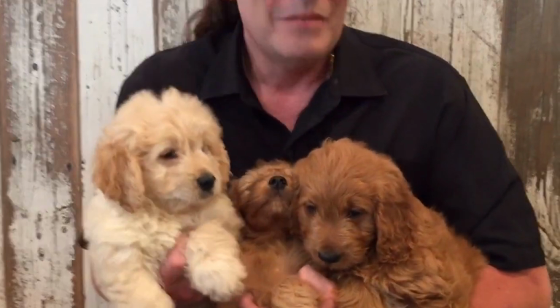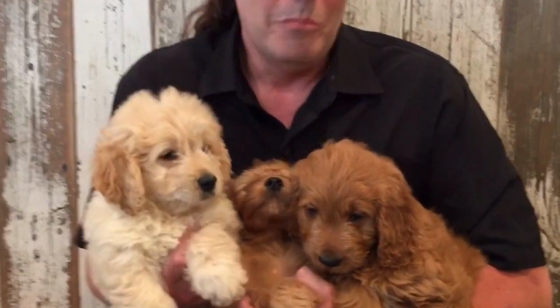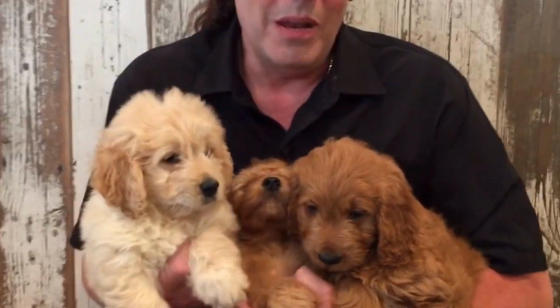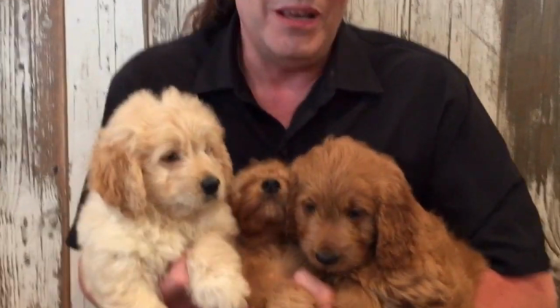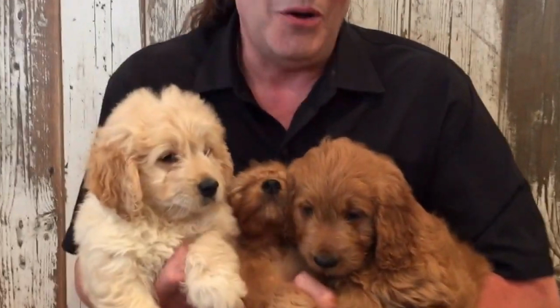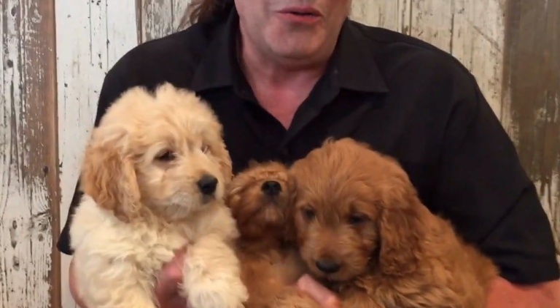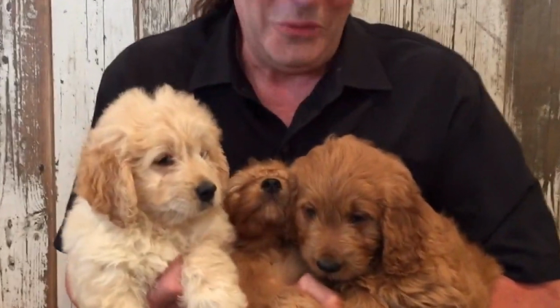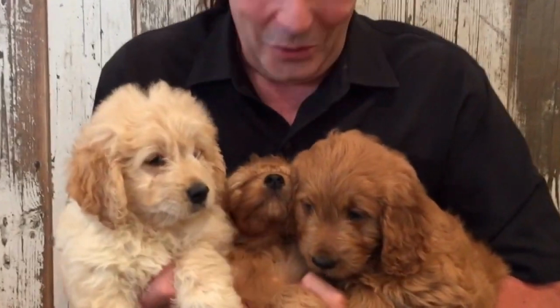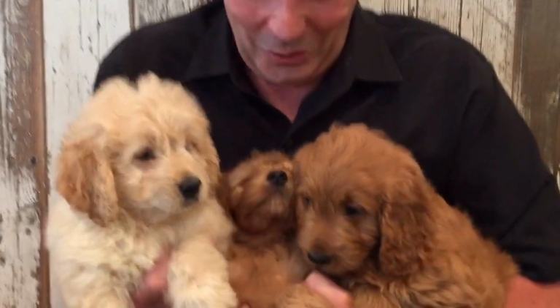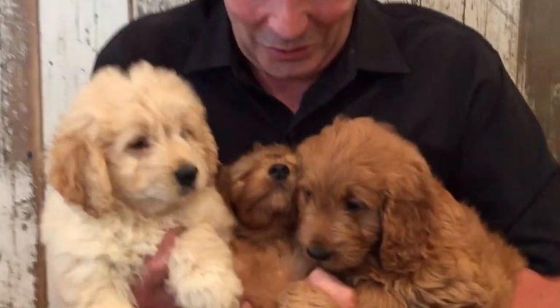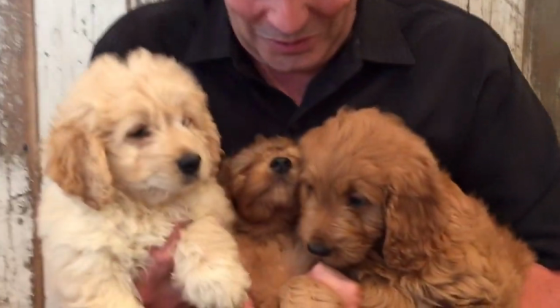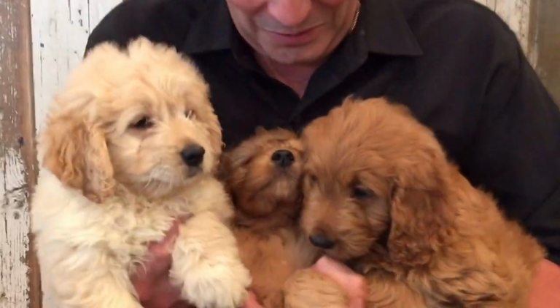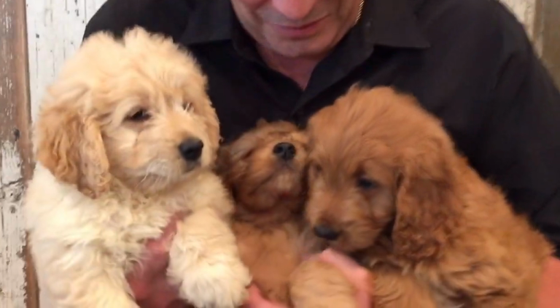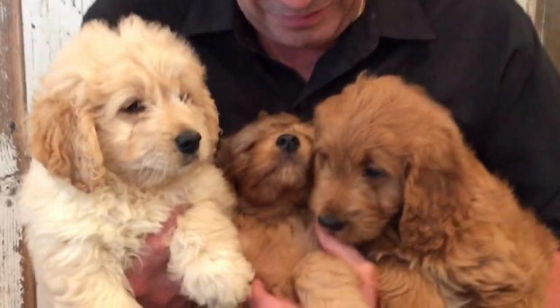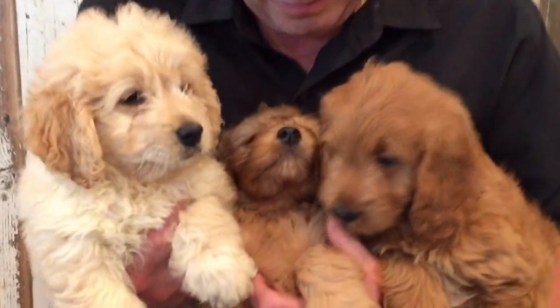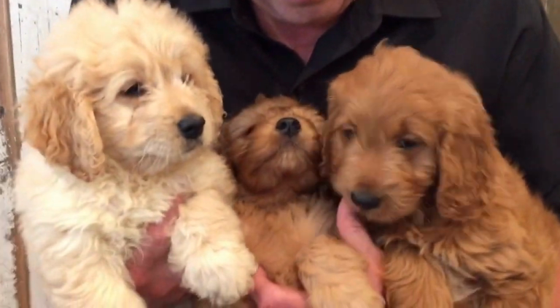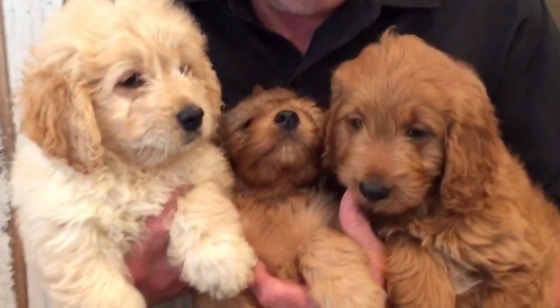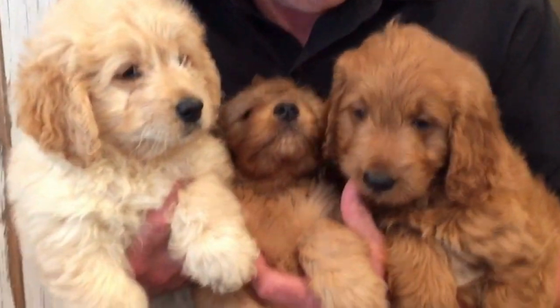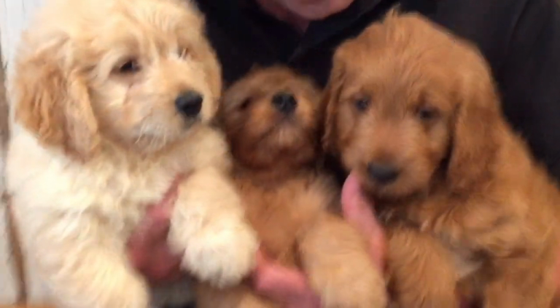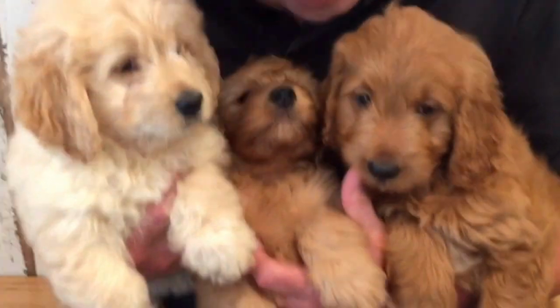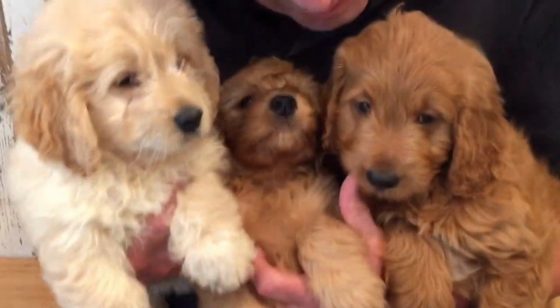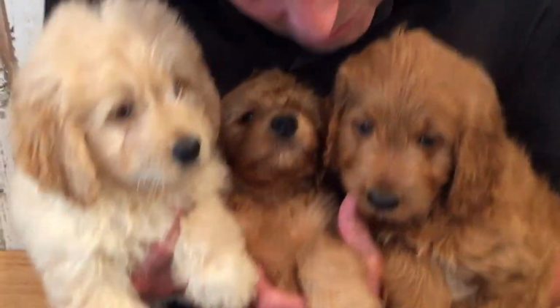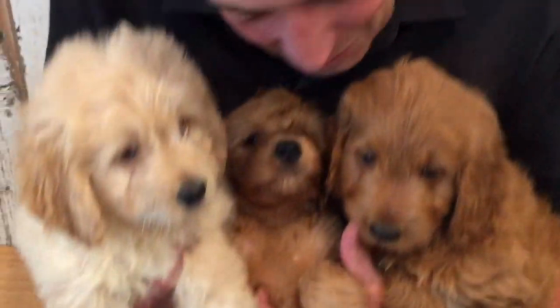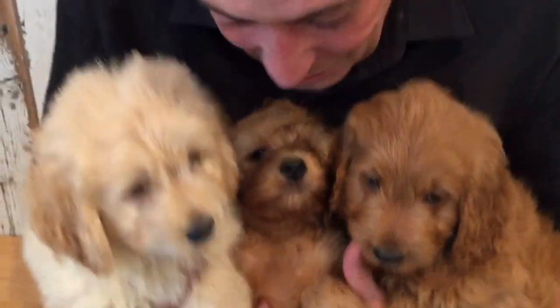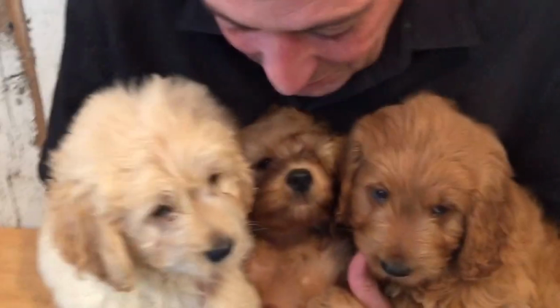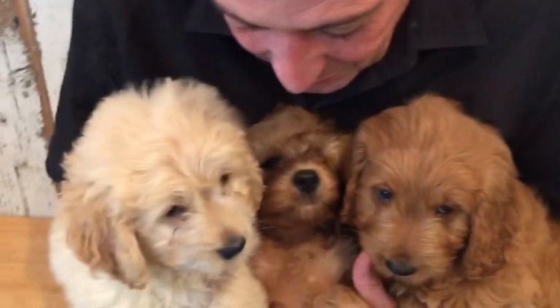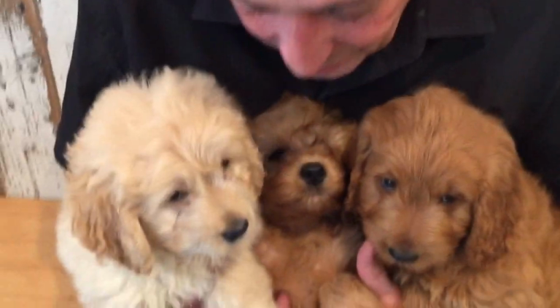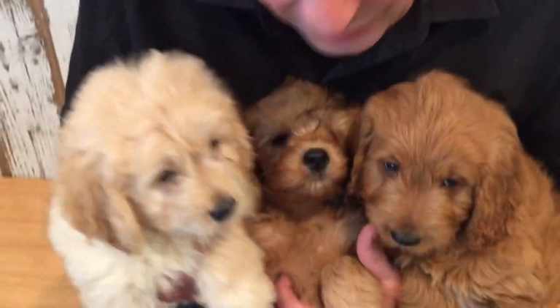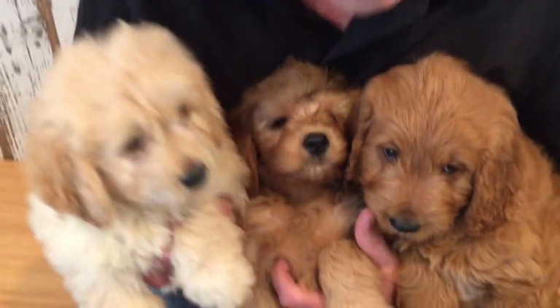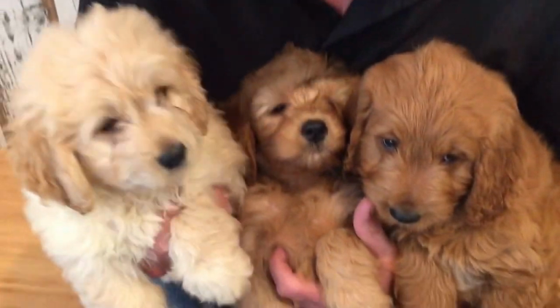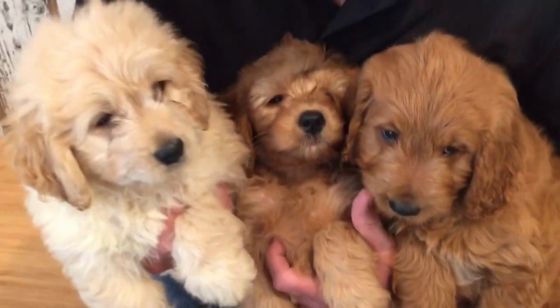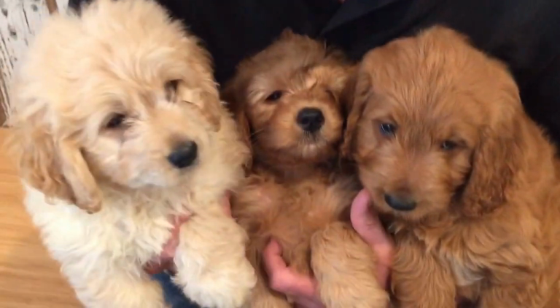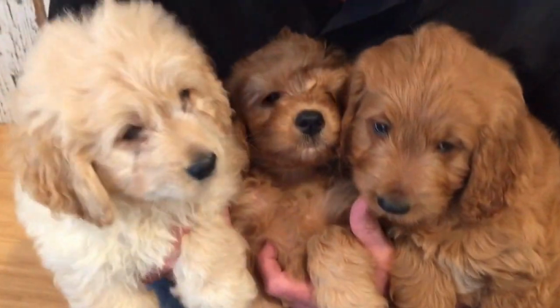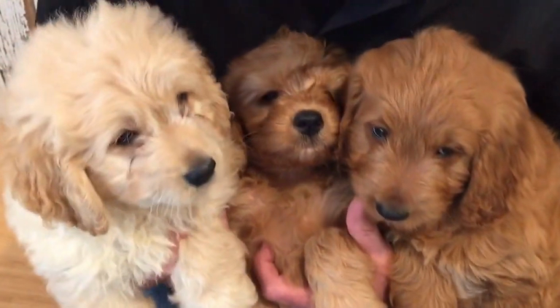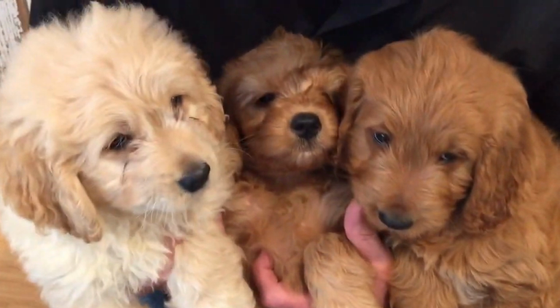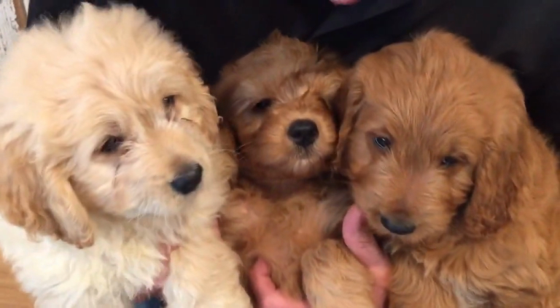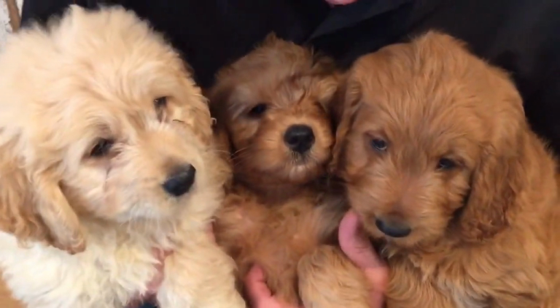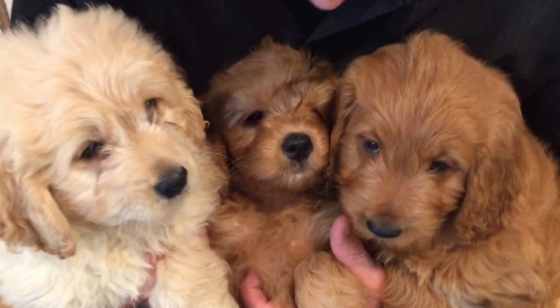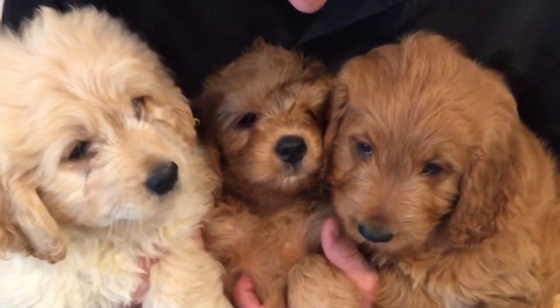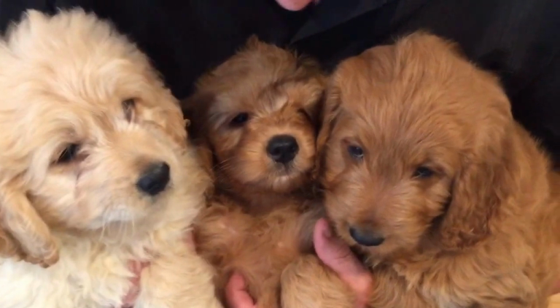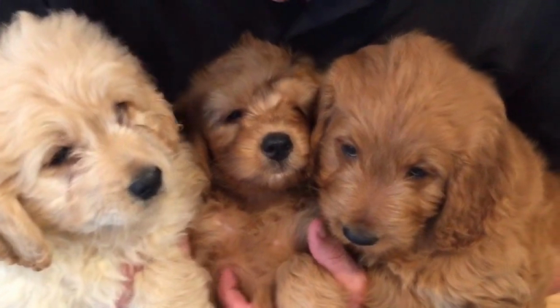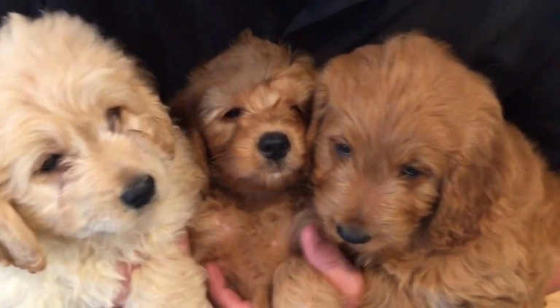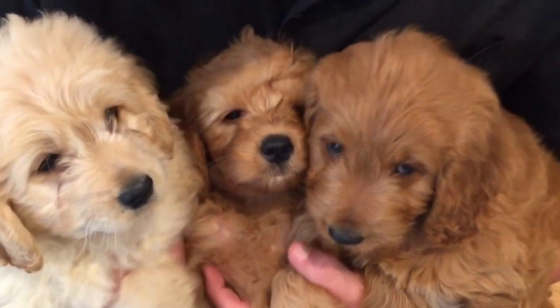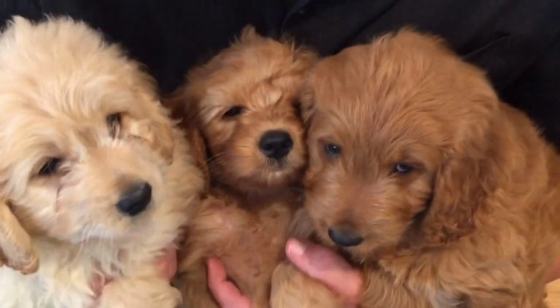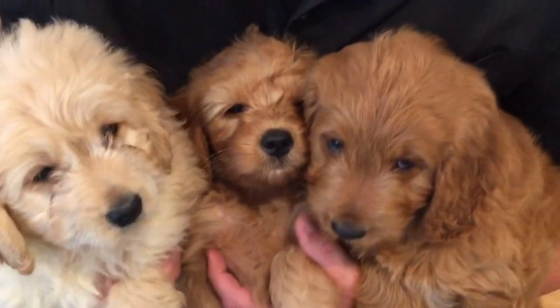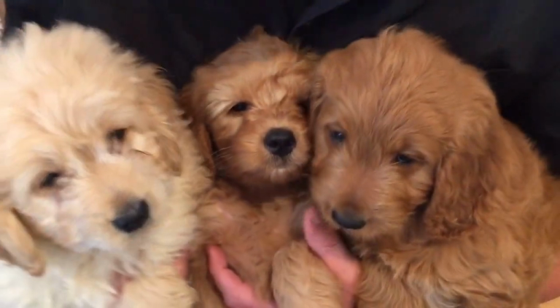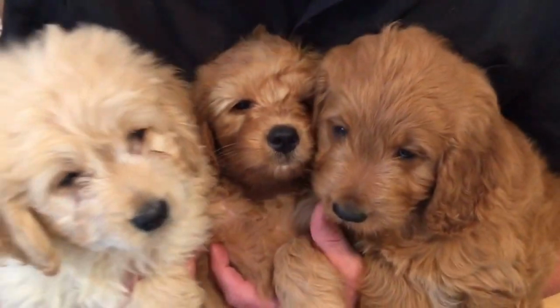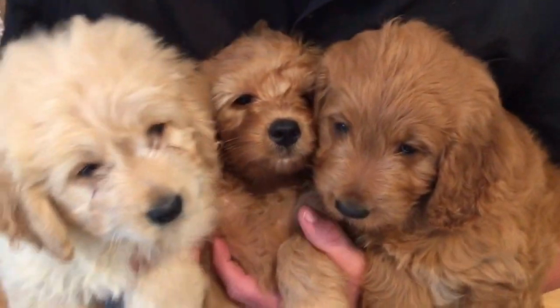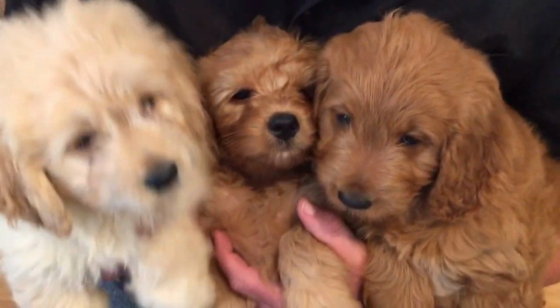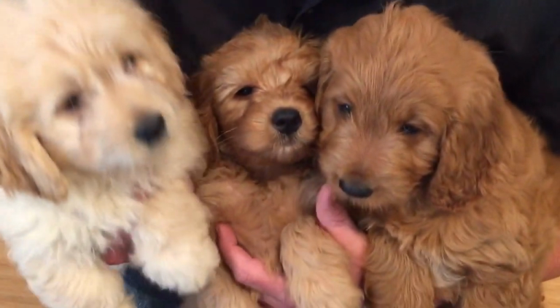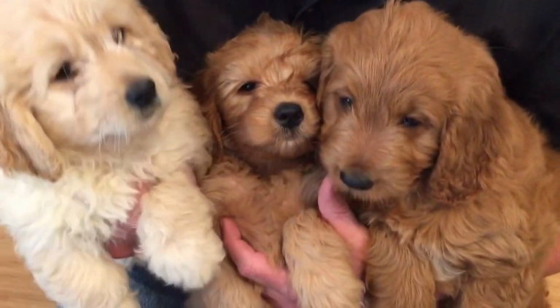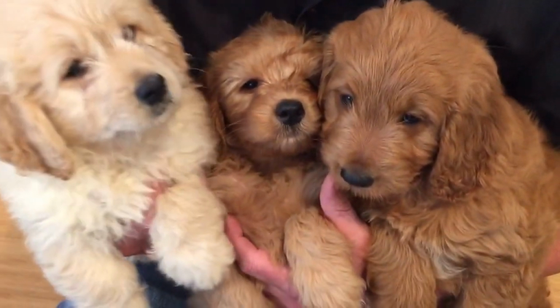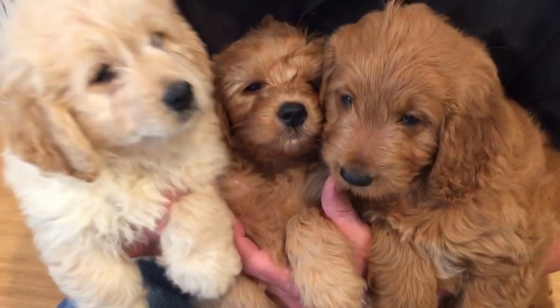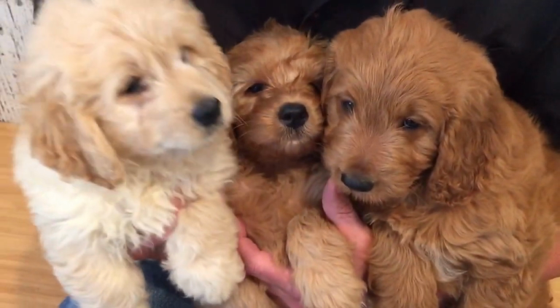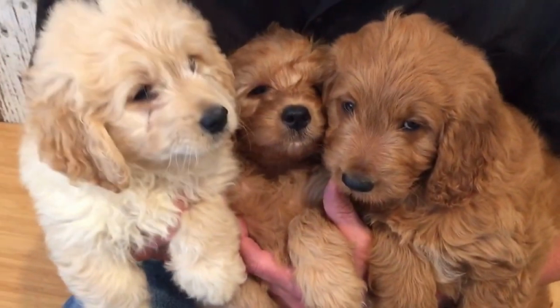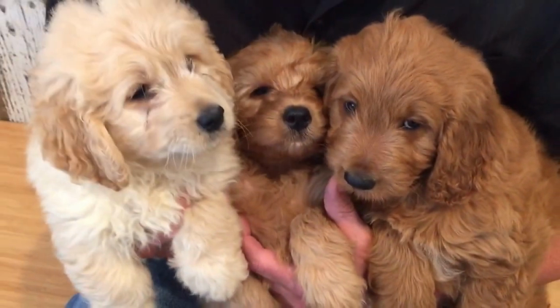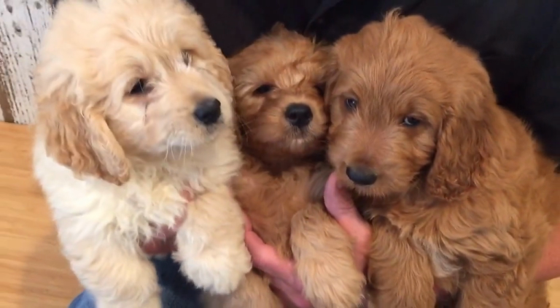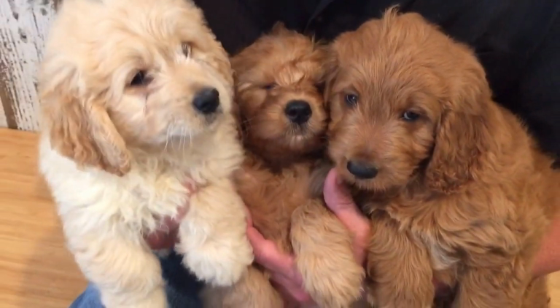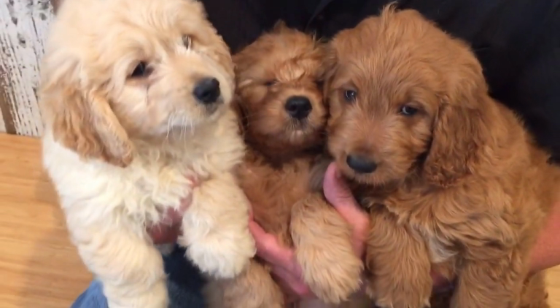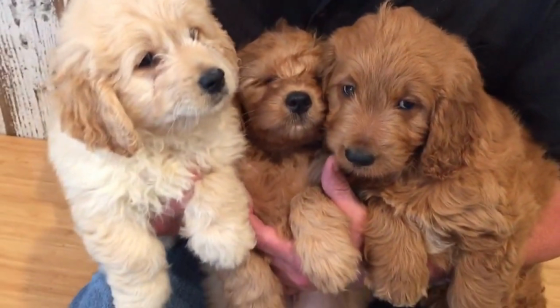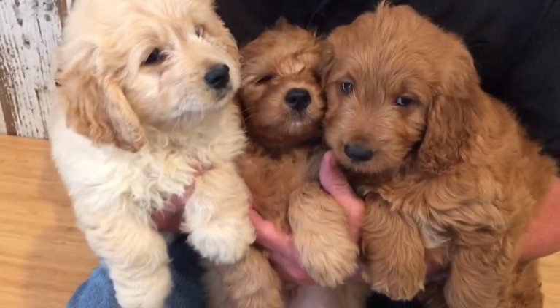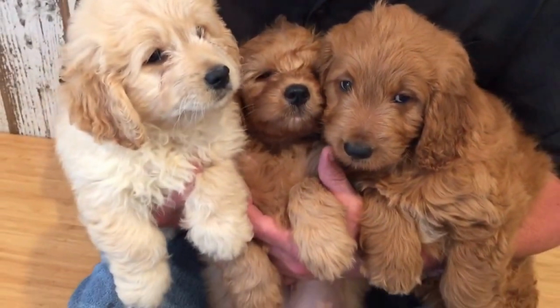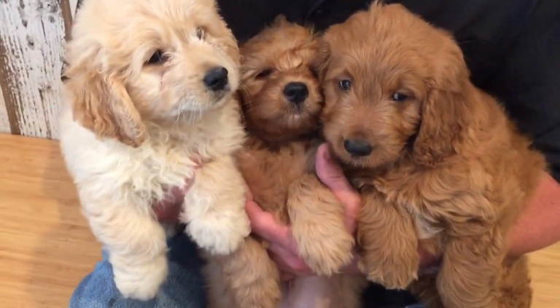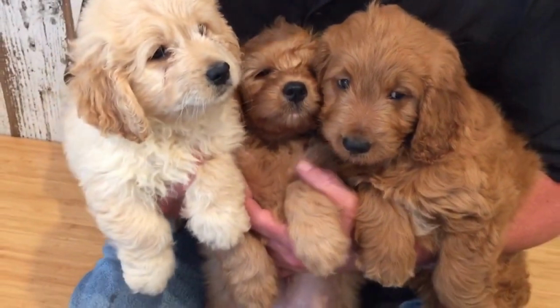Mini golden doodles — light ones, dark ones, medium ones. All different colors.